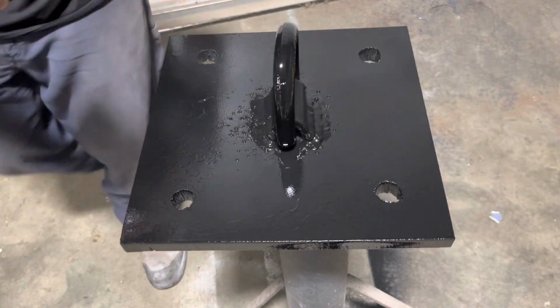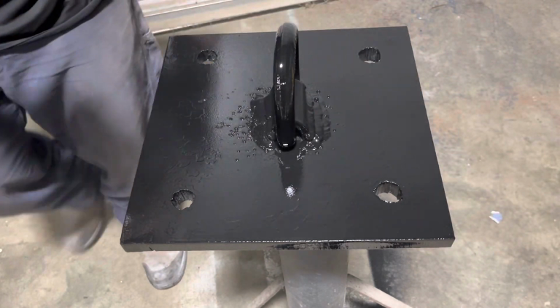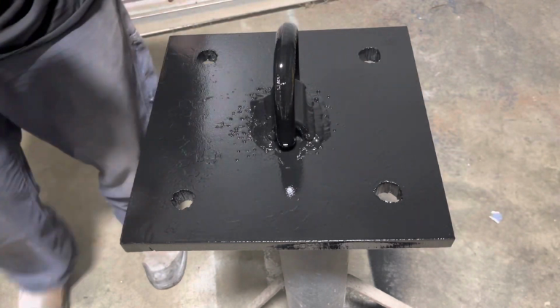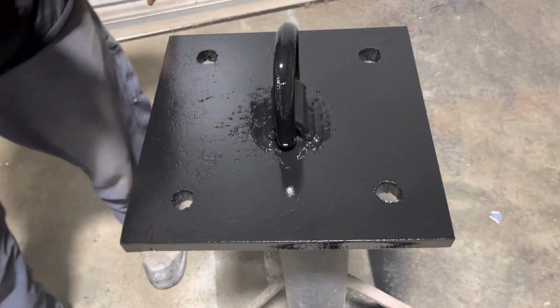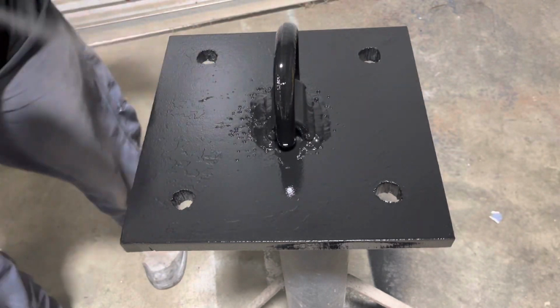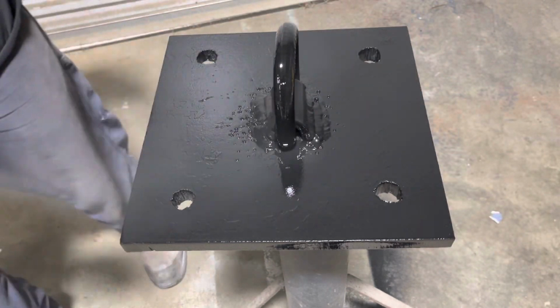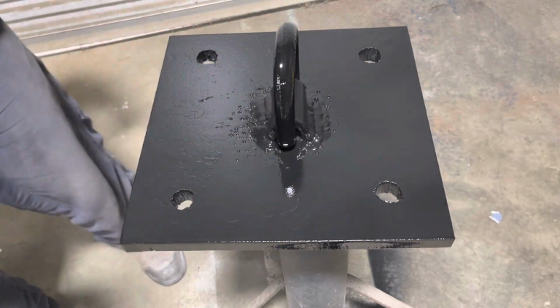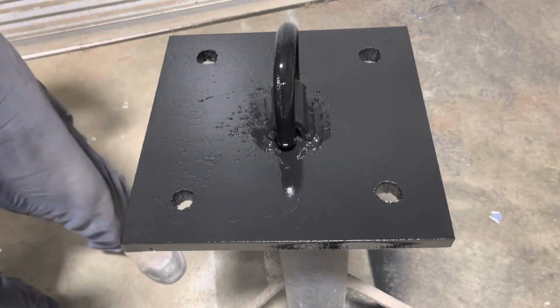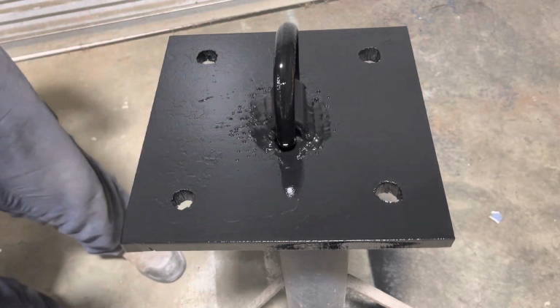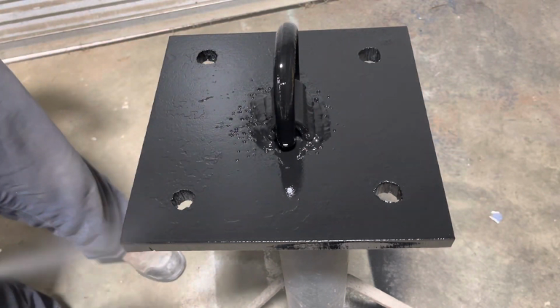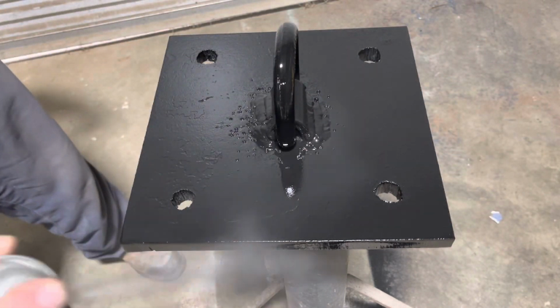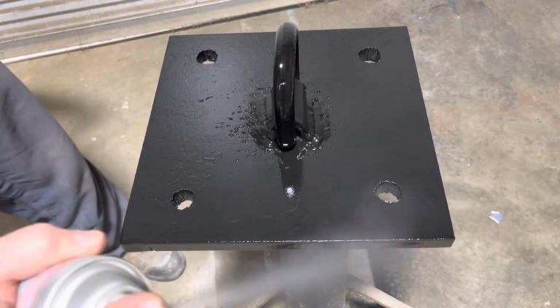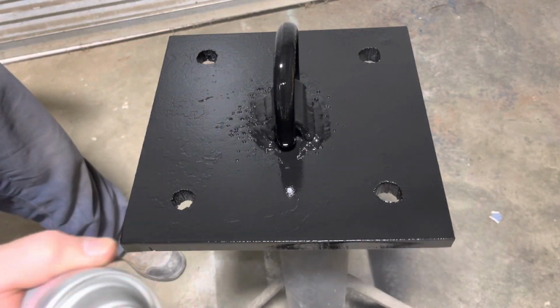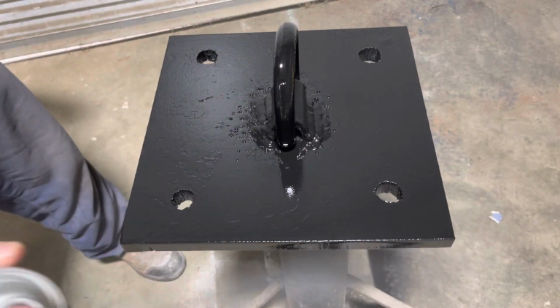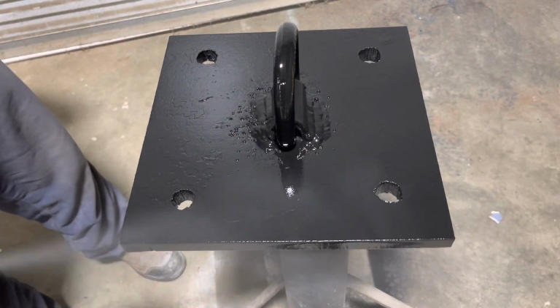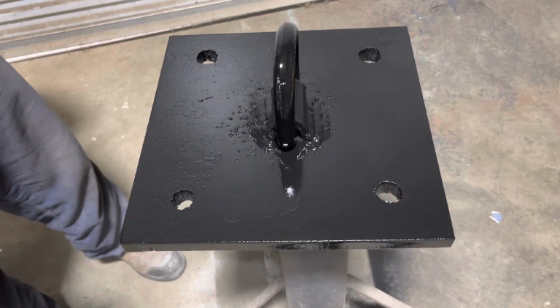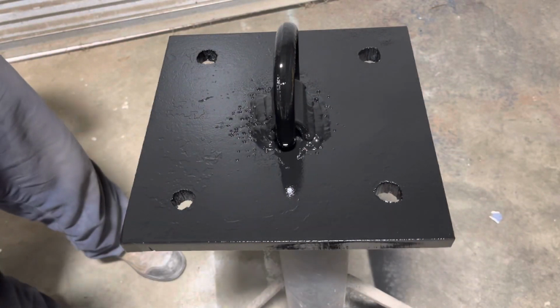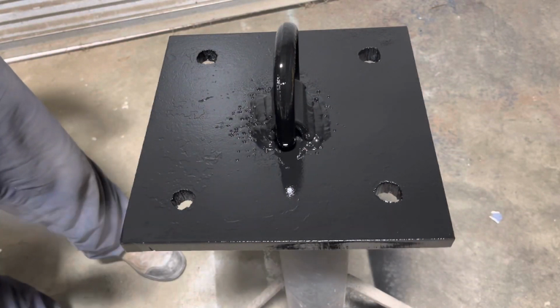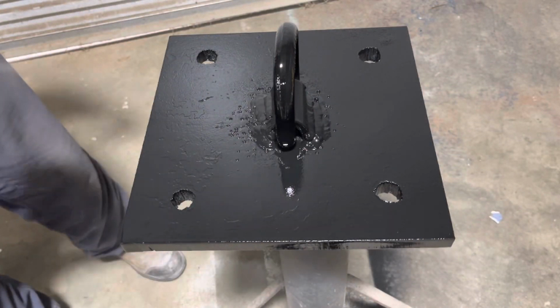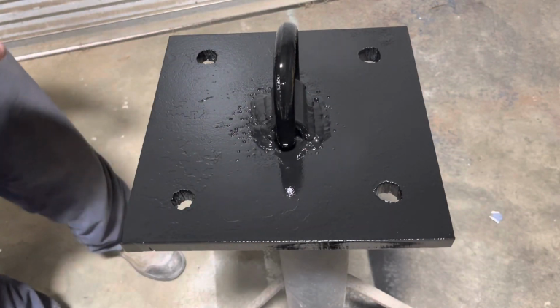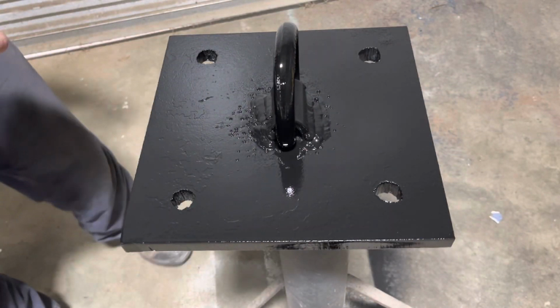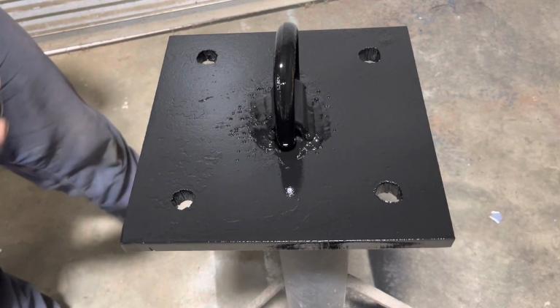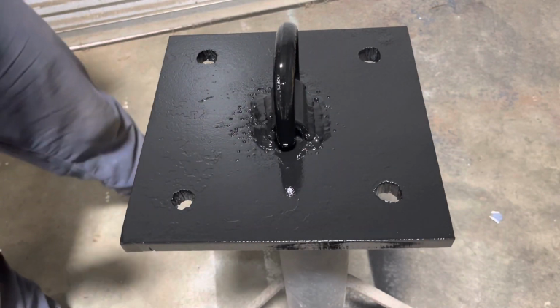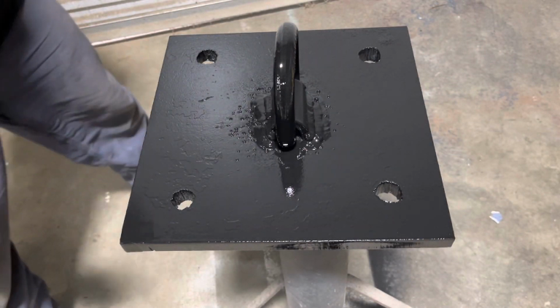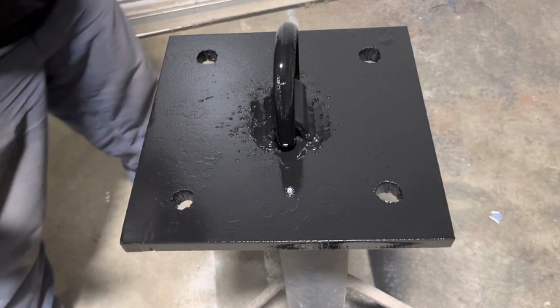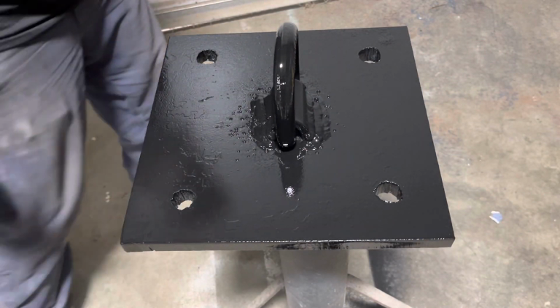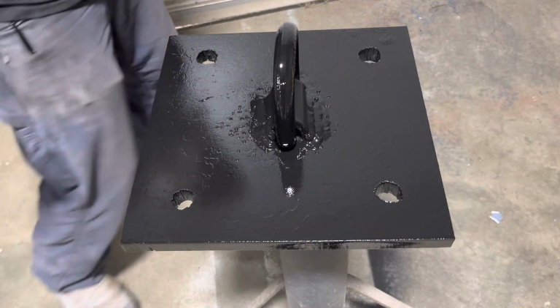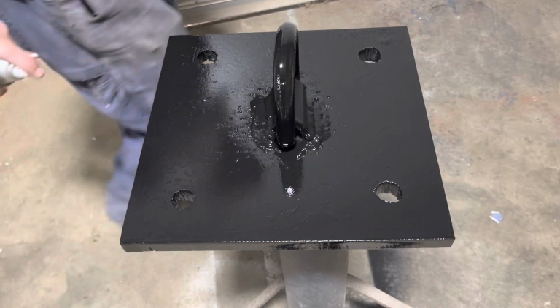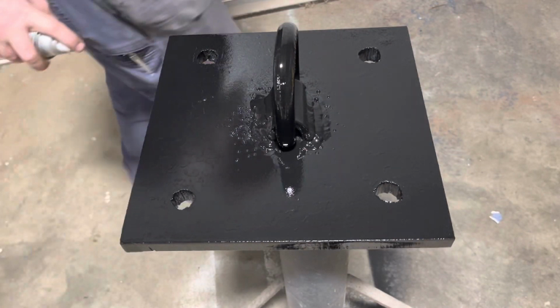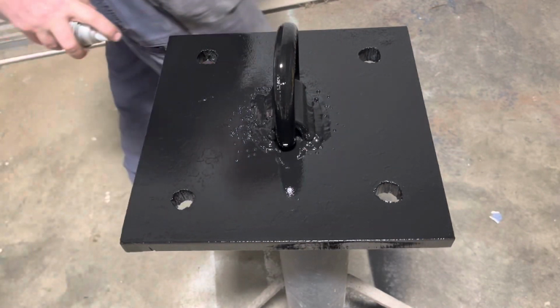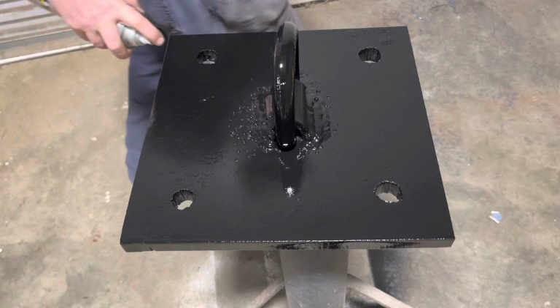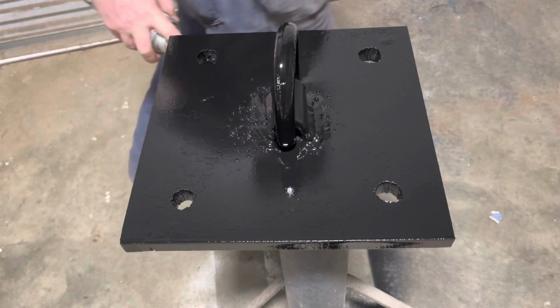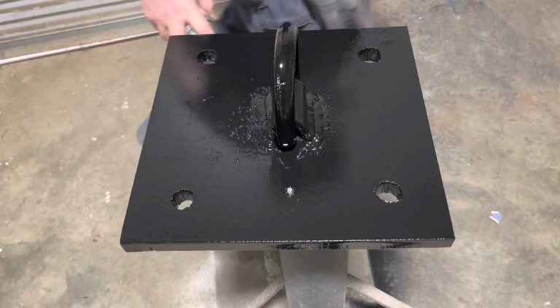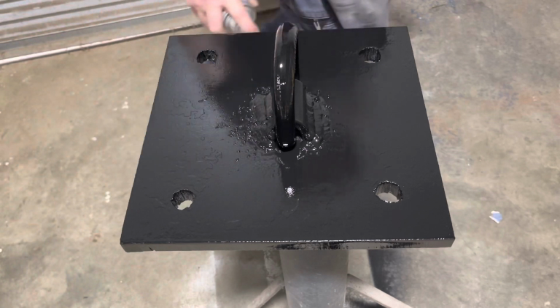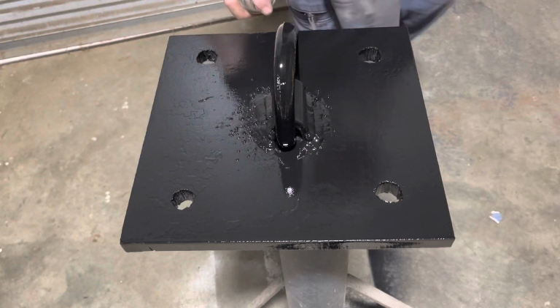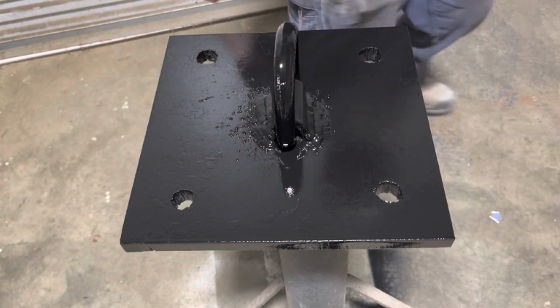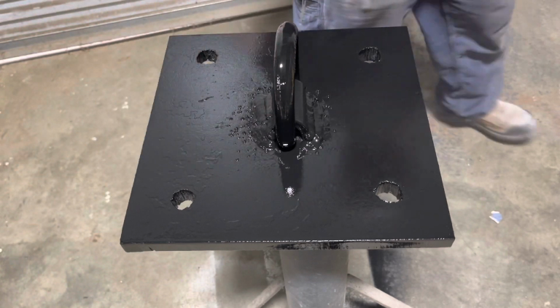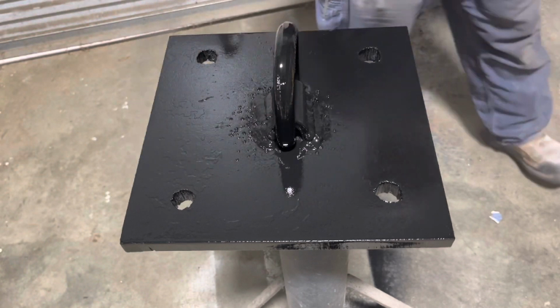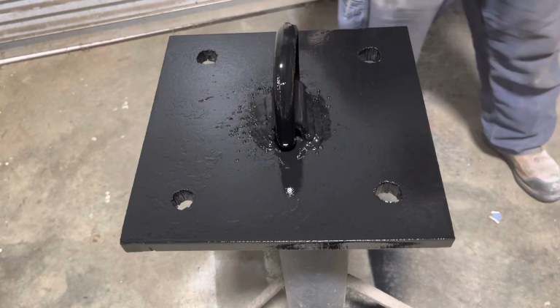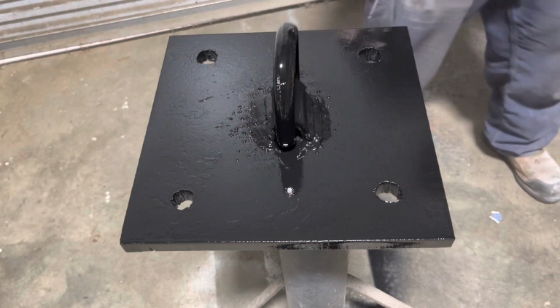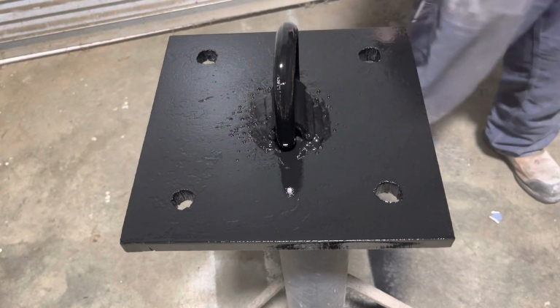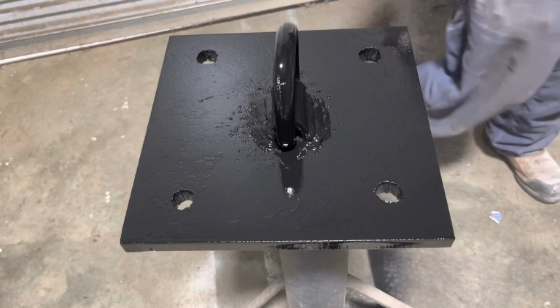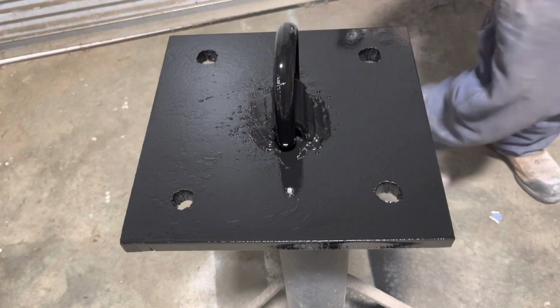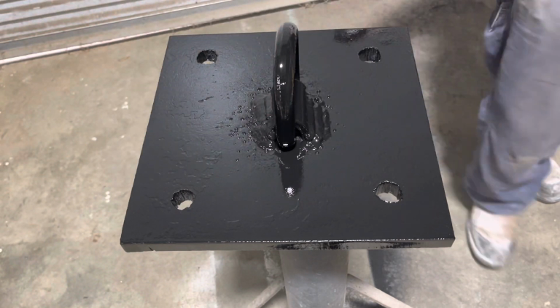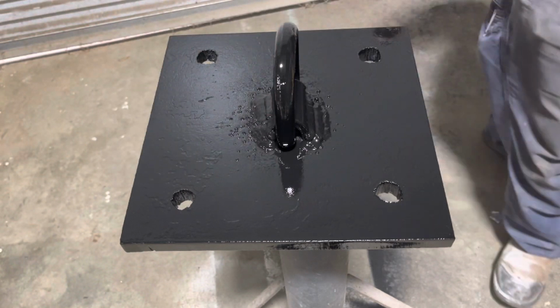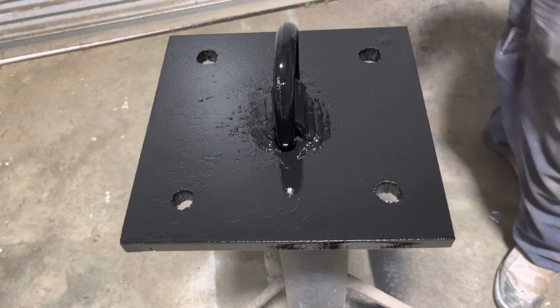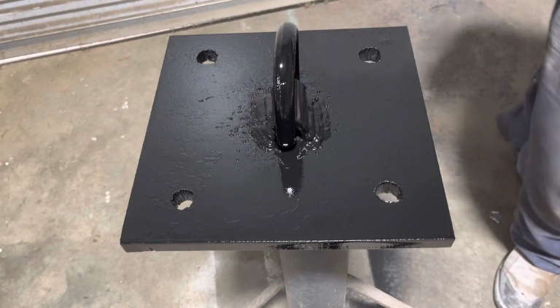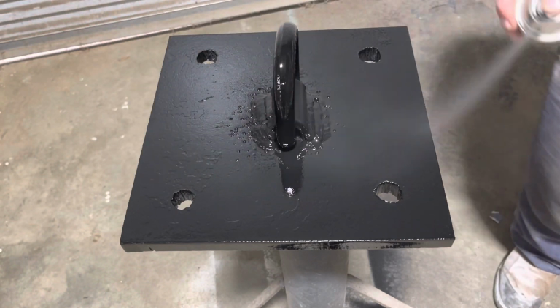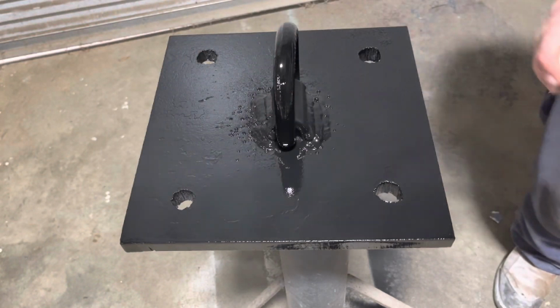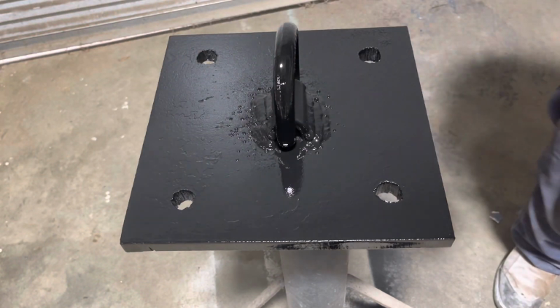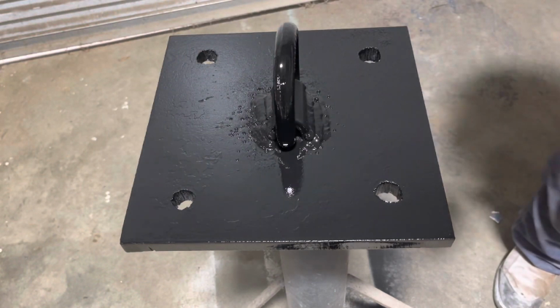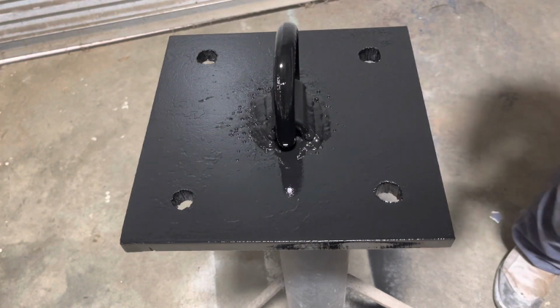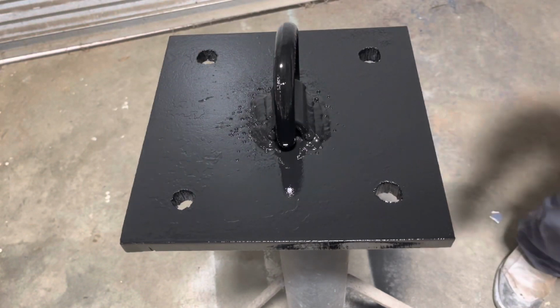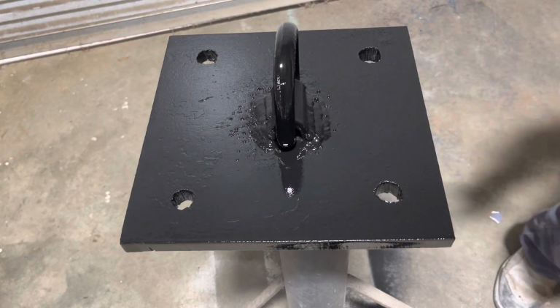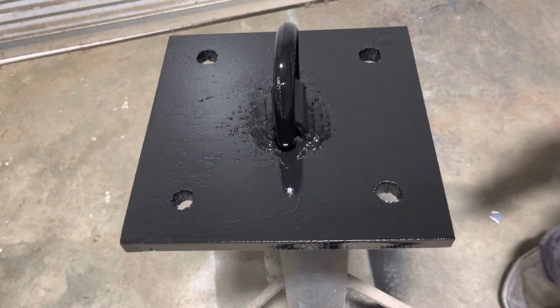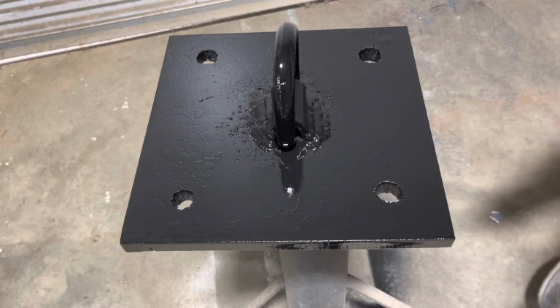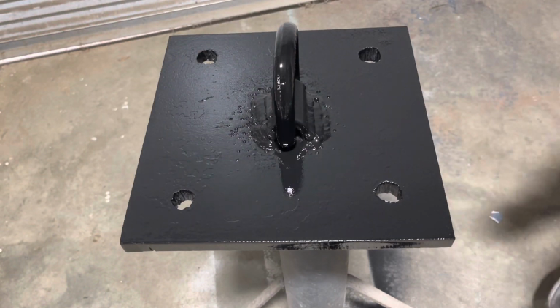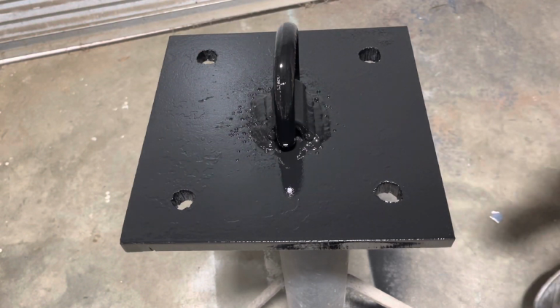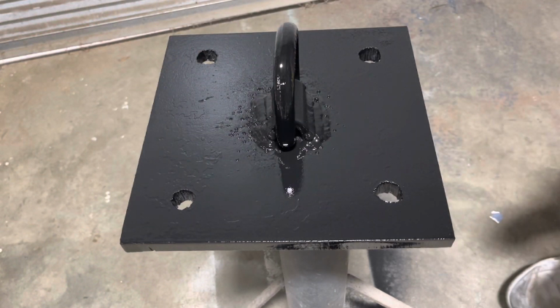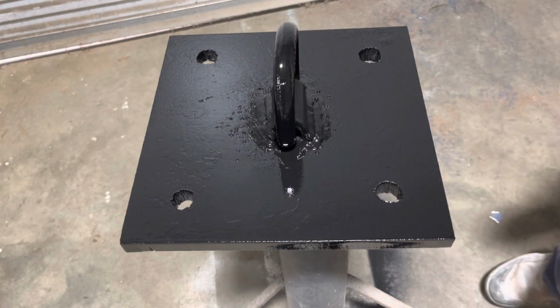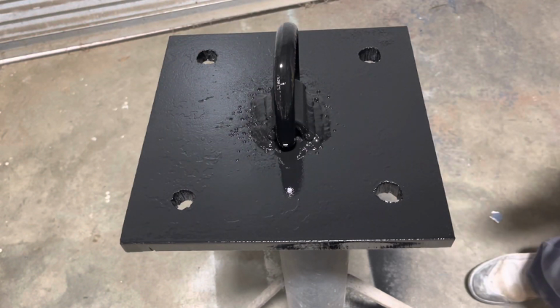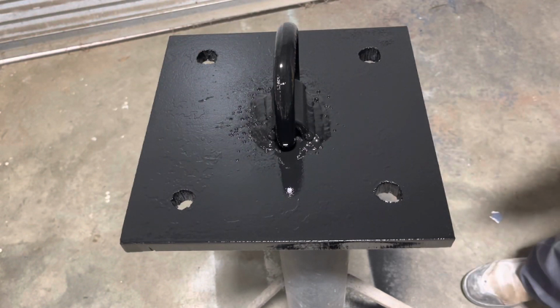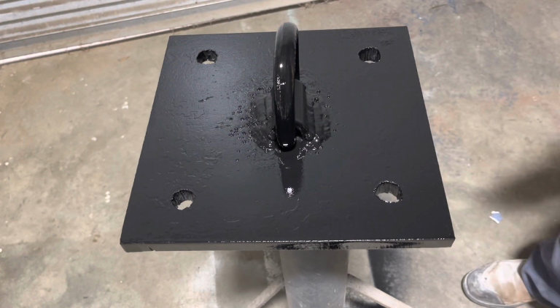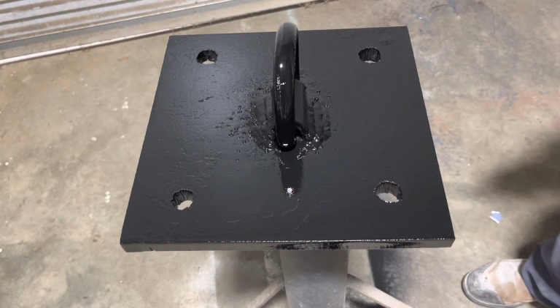Alright, next video we'll be drilling some holes in the concrete and bolting this thing down. We'll see you then.